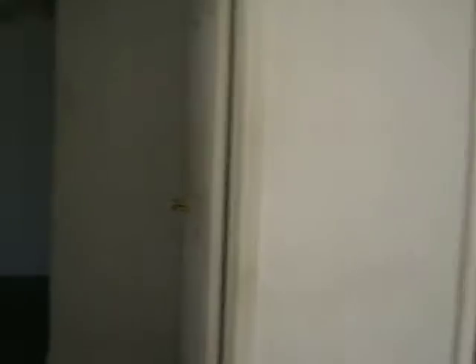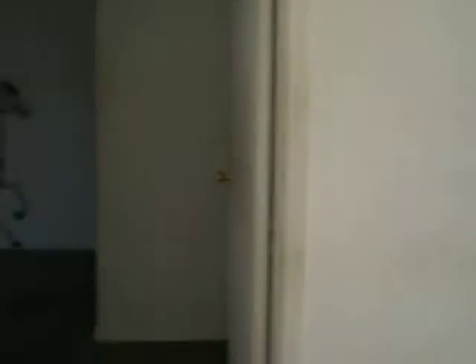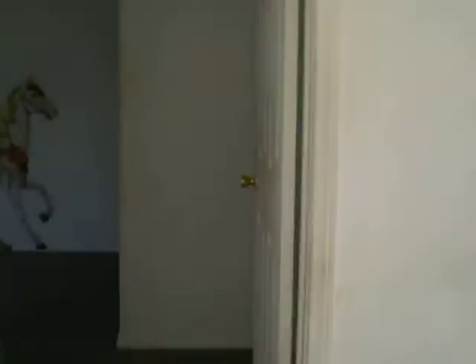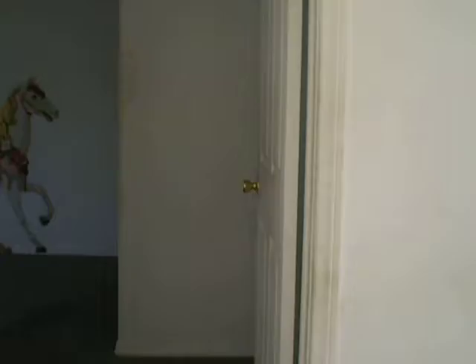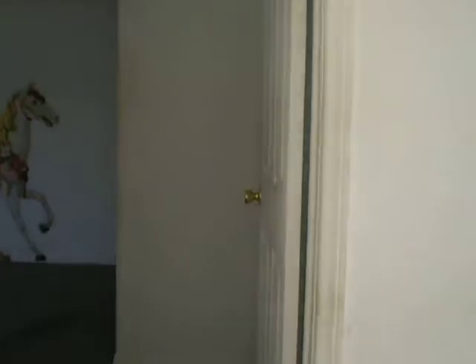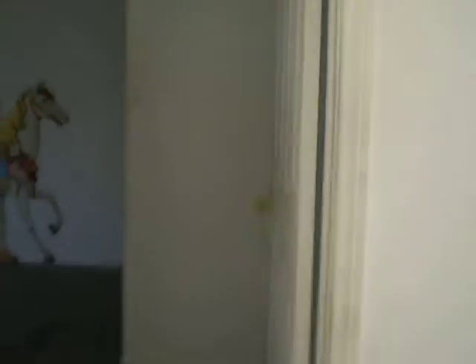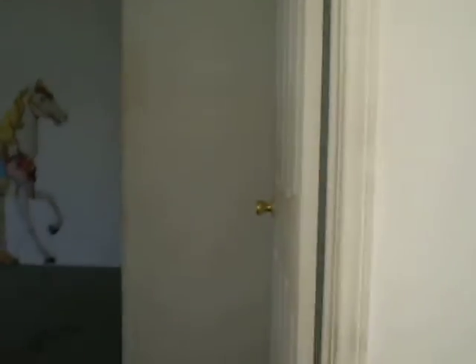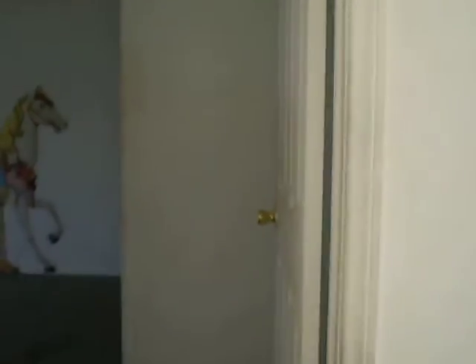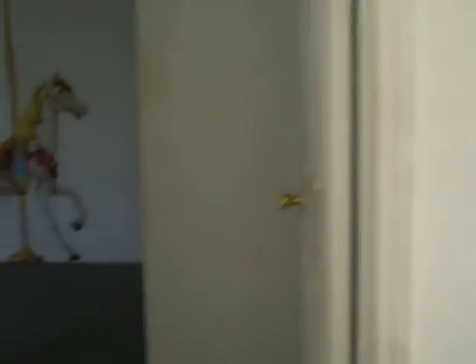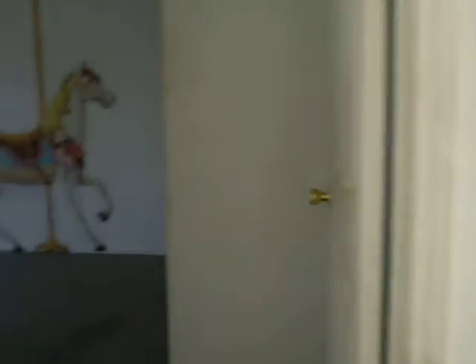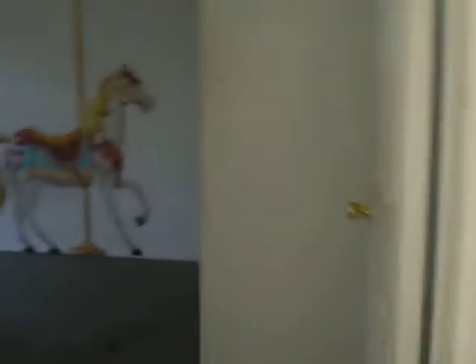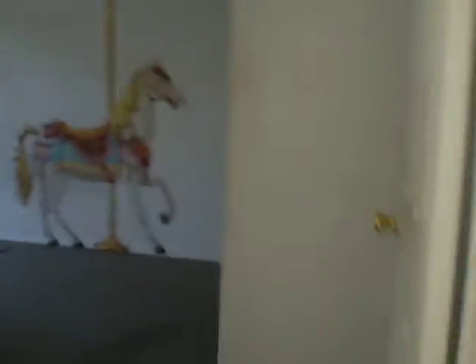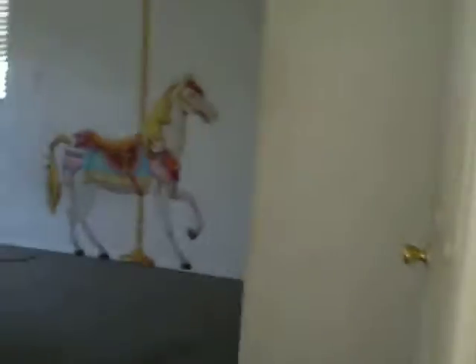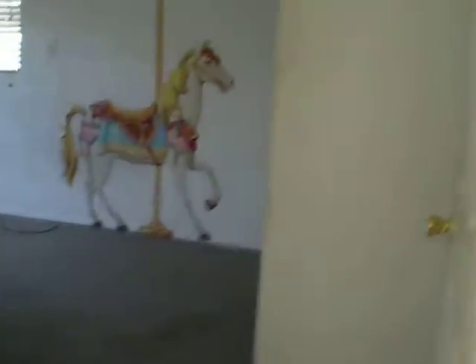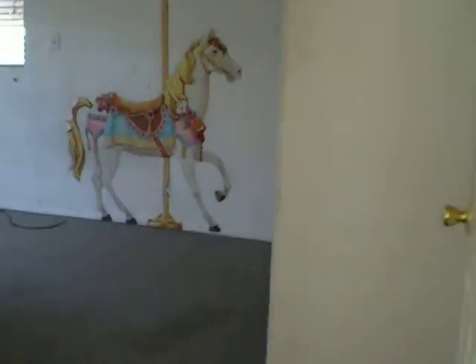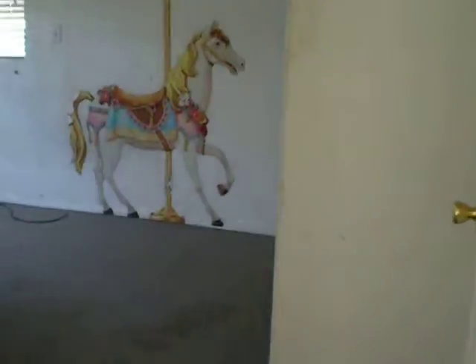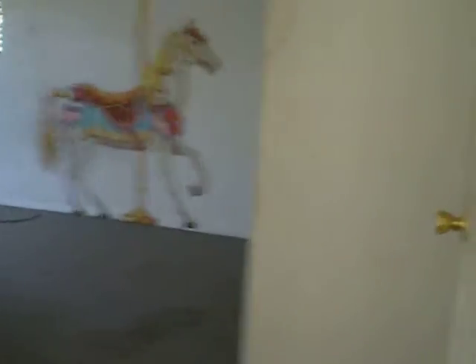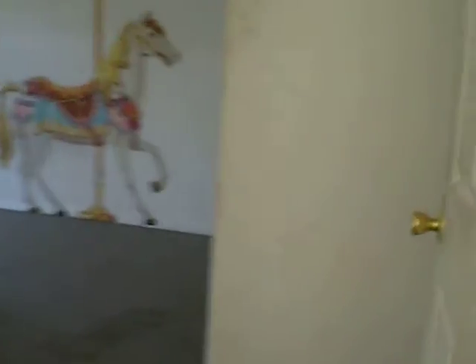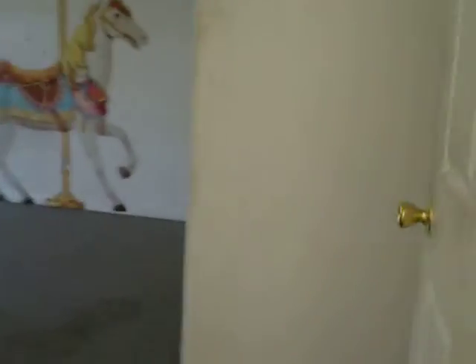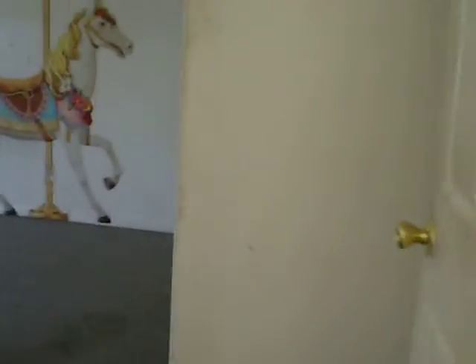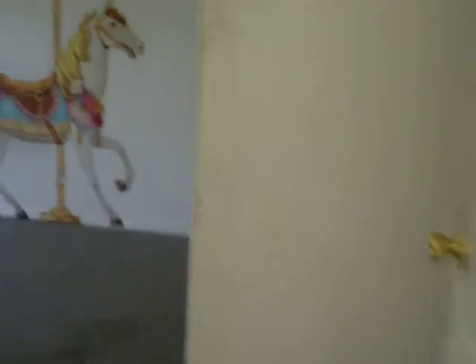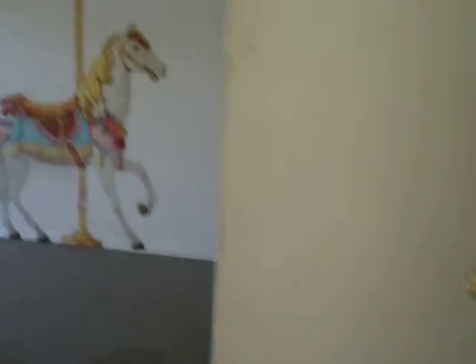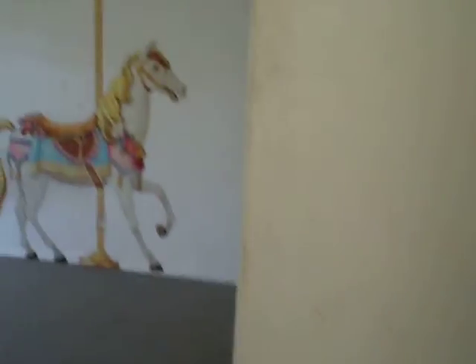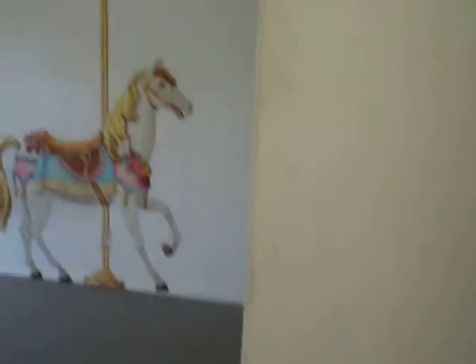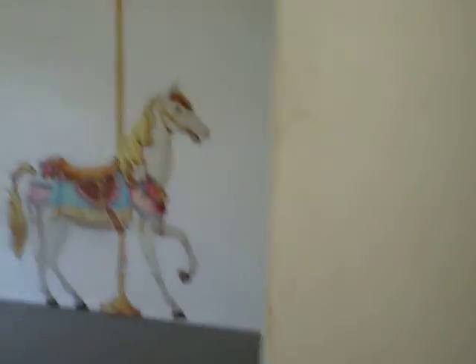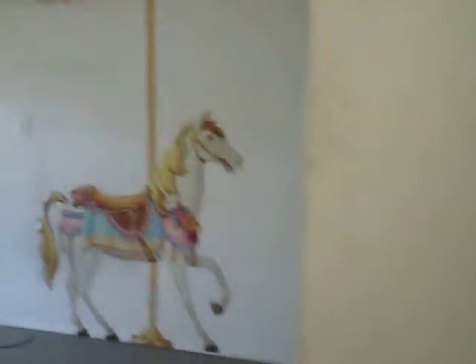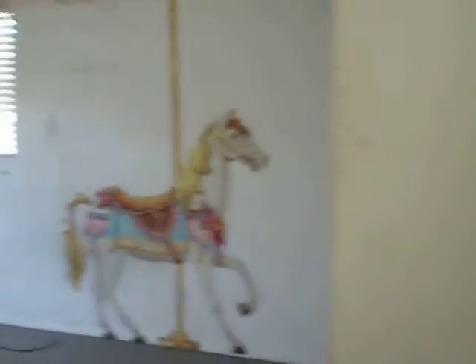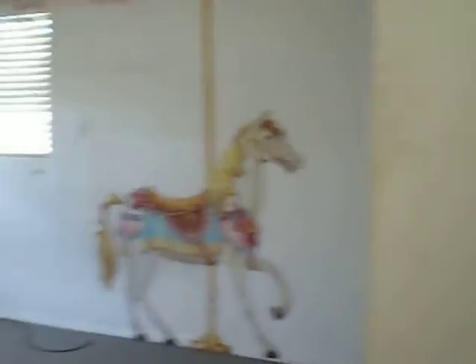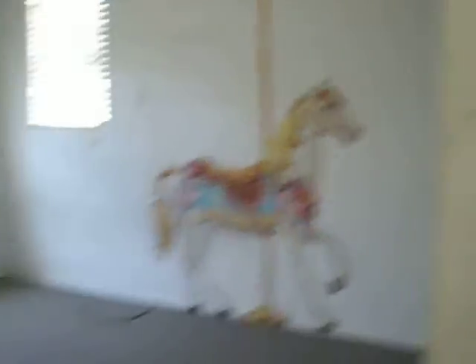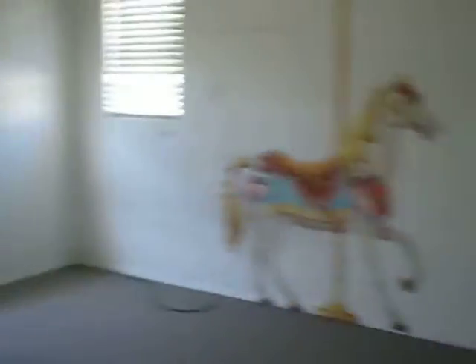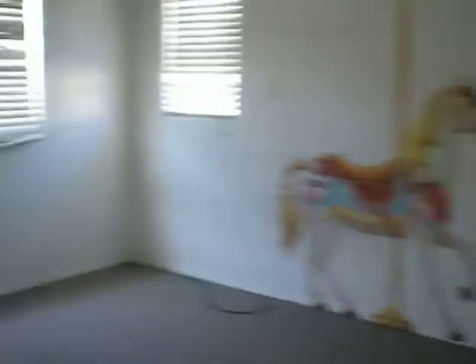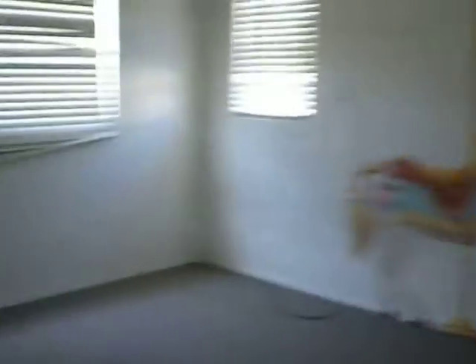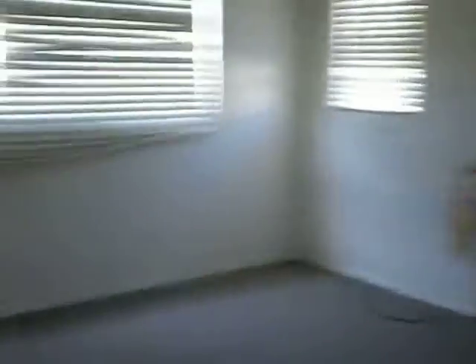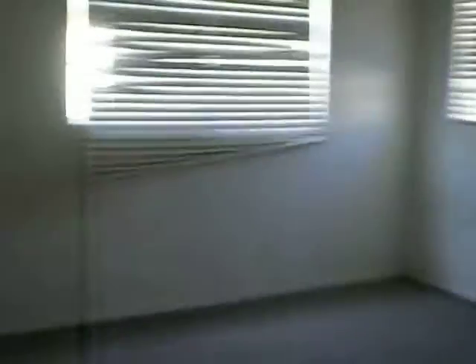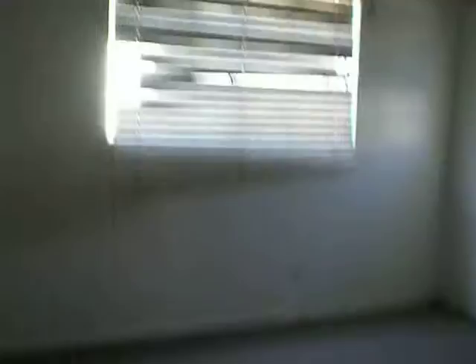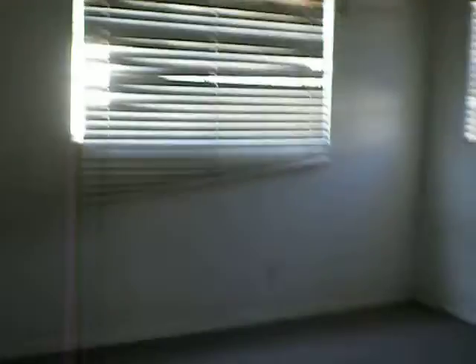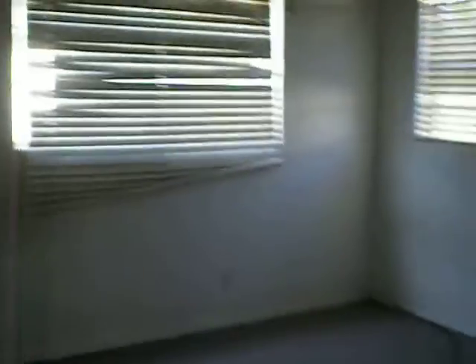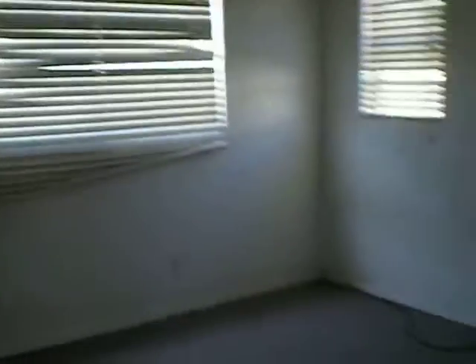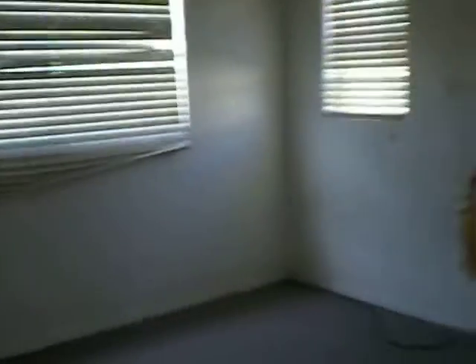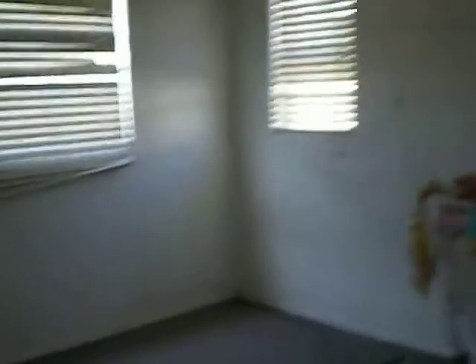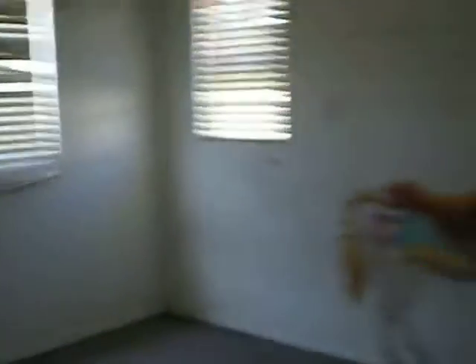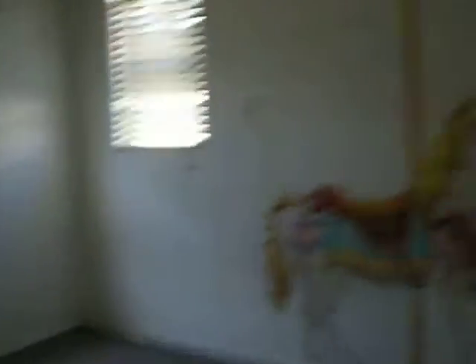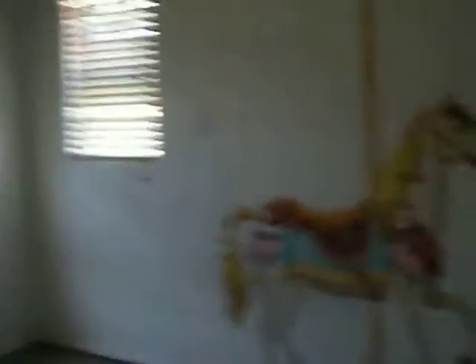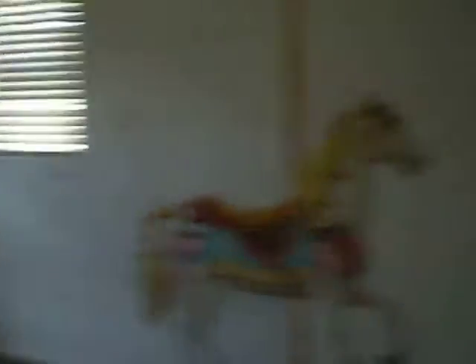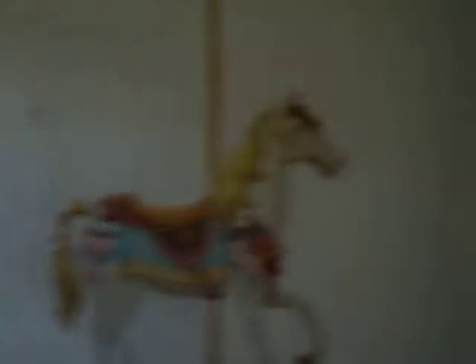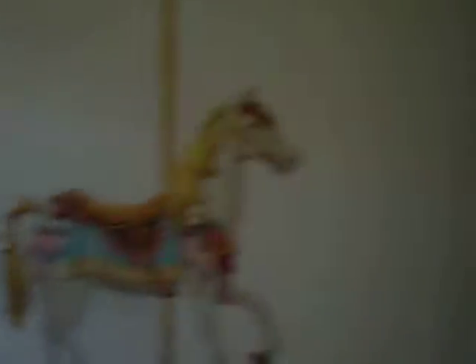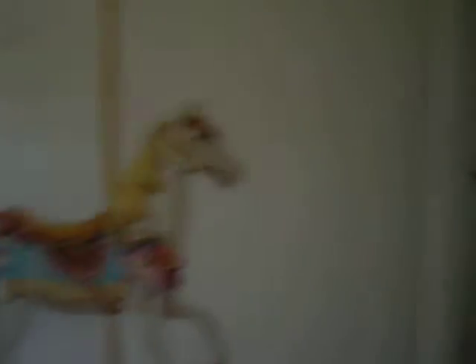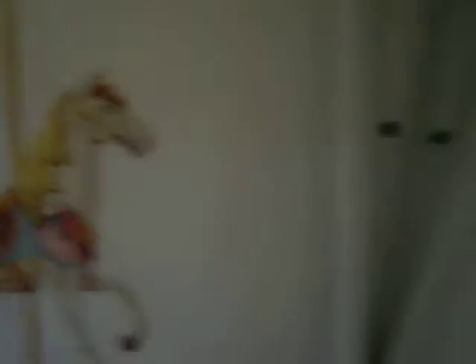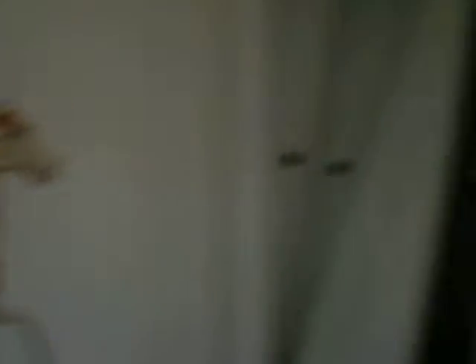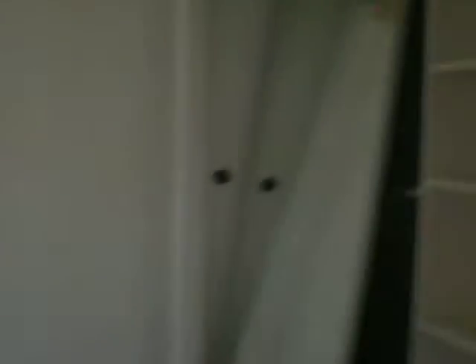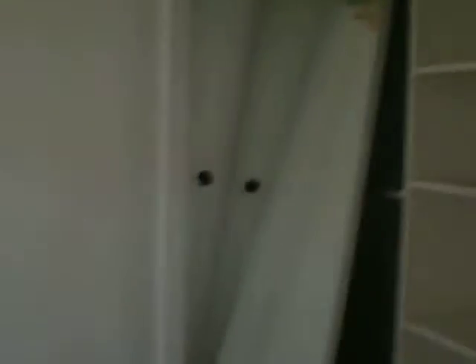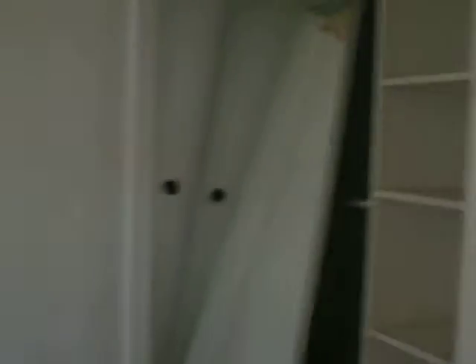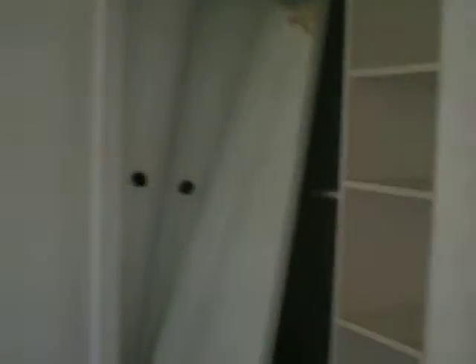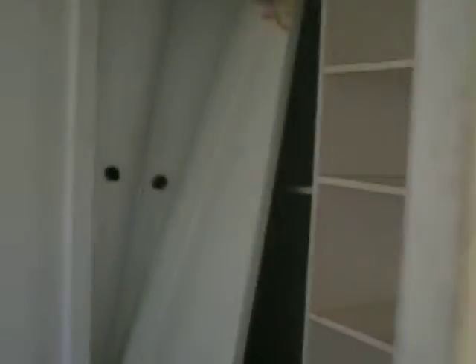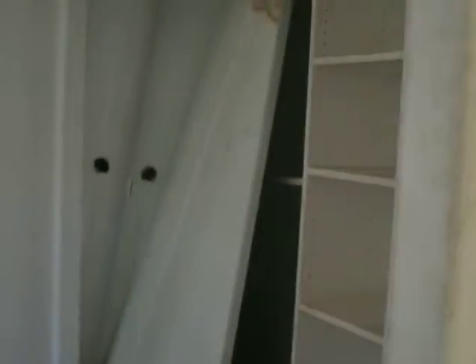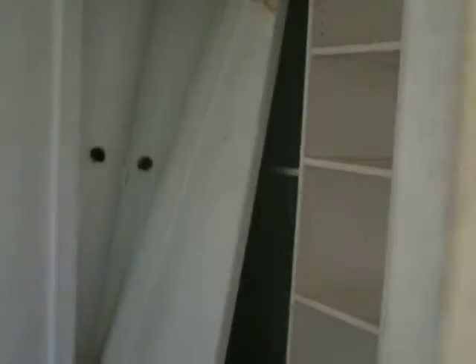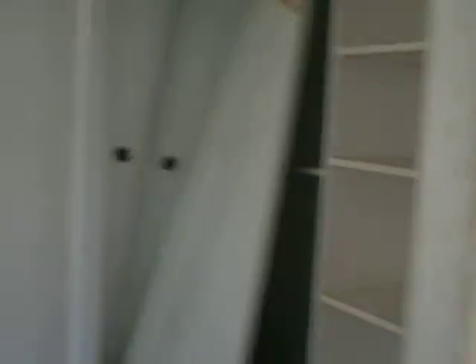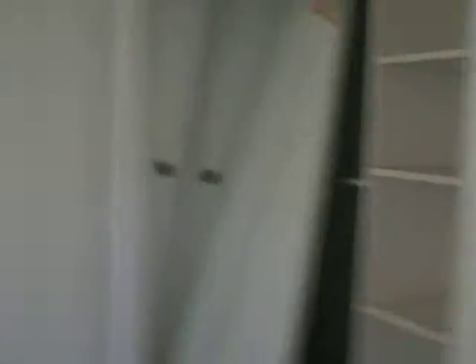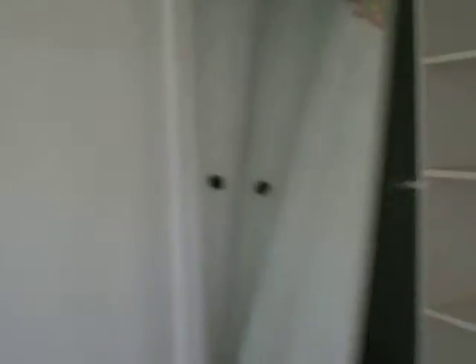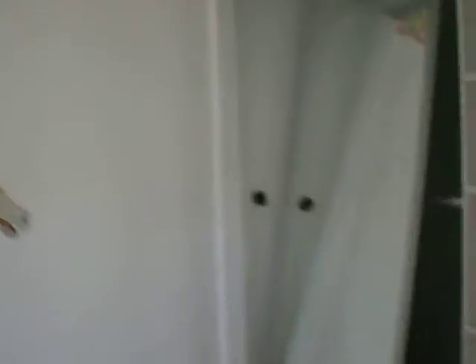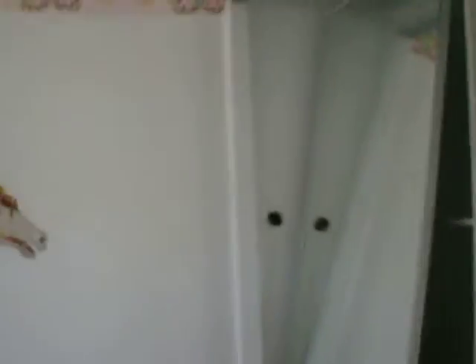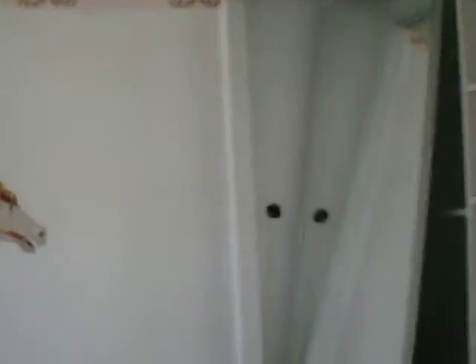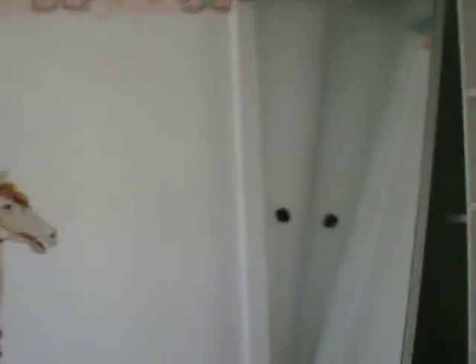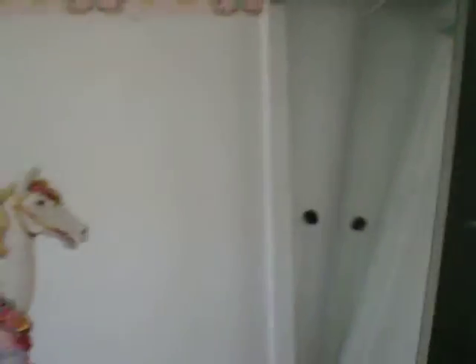We're going to go into the first bedroom. This is the first bedroom. There's also closet space there as well.